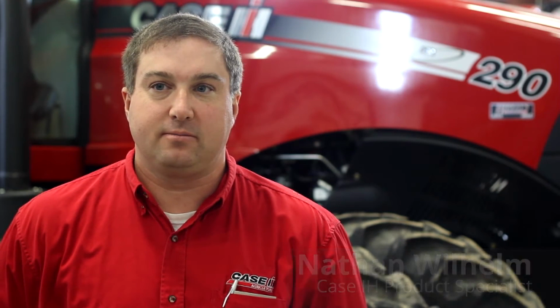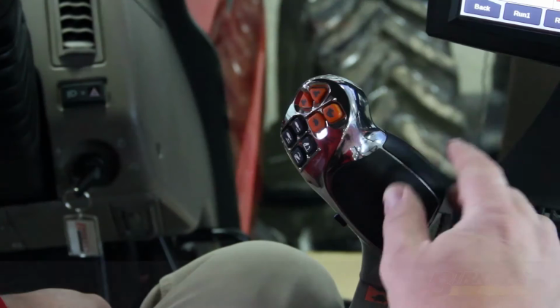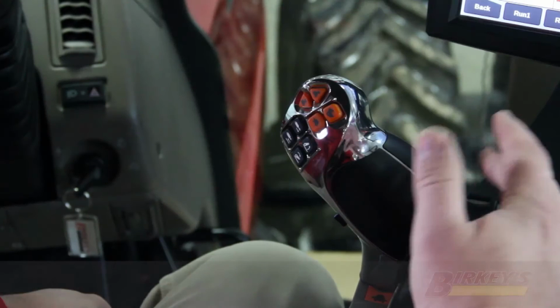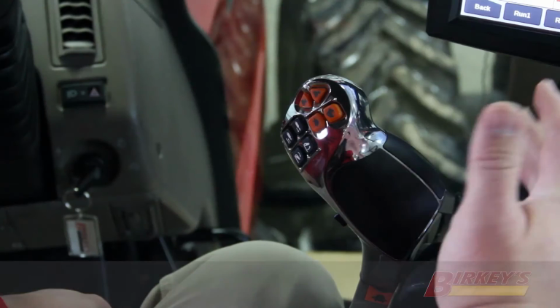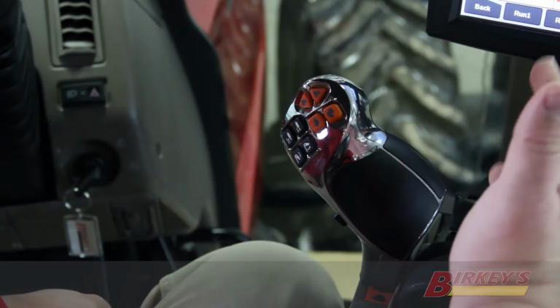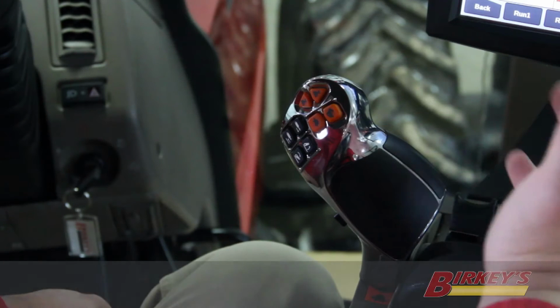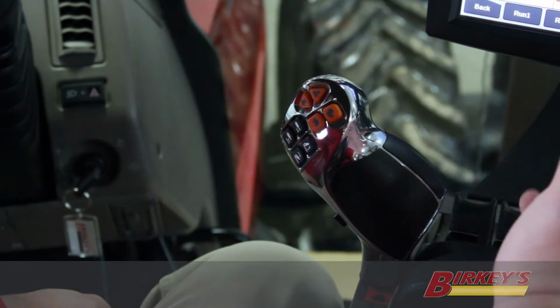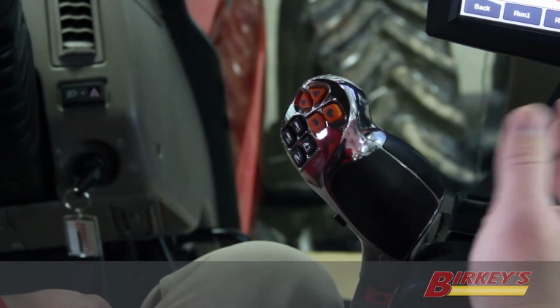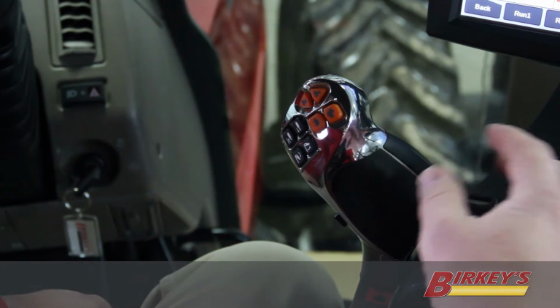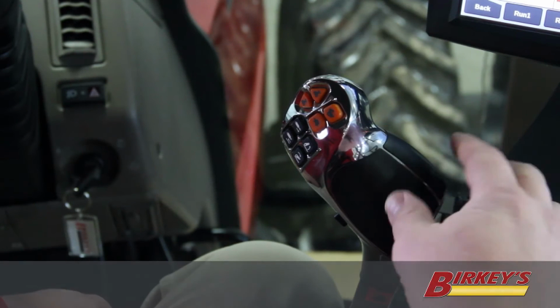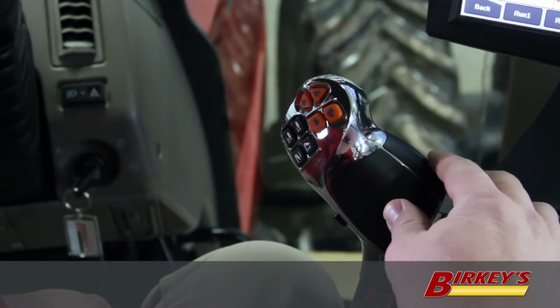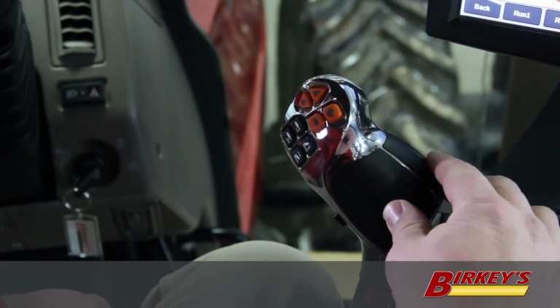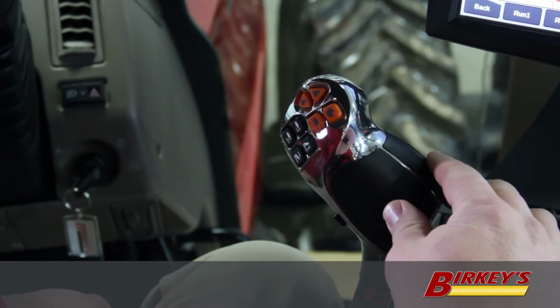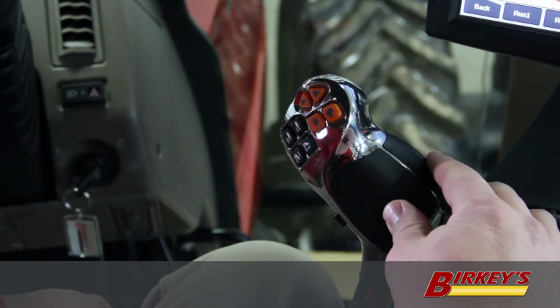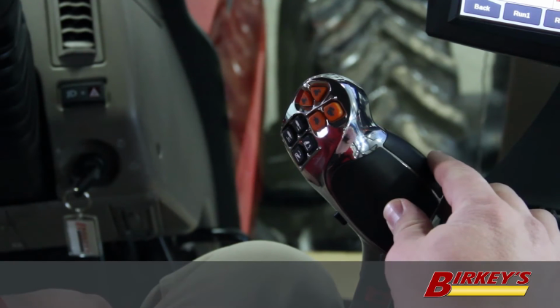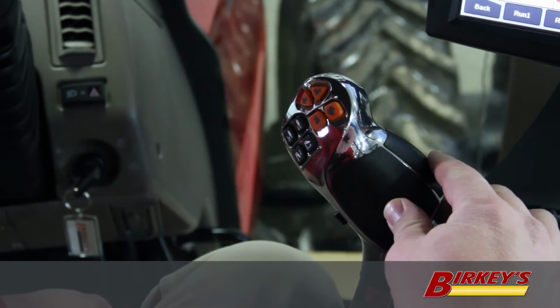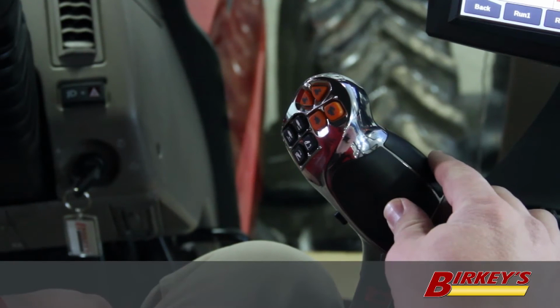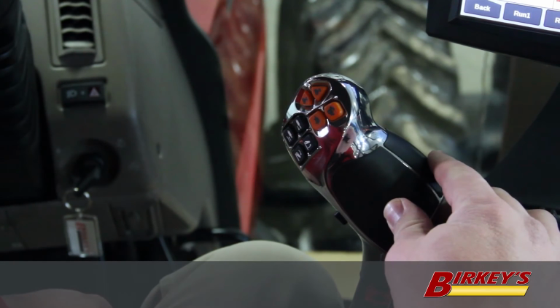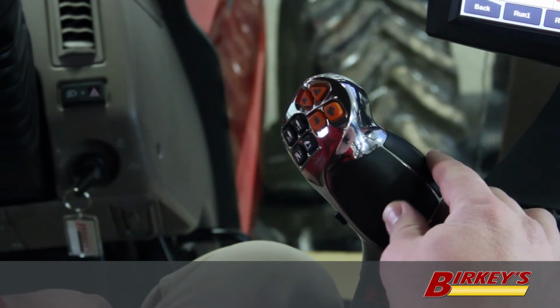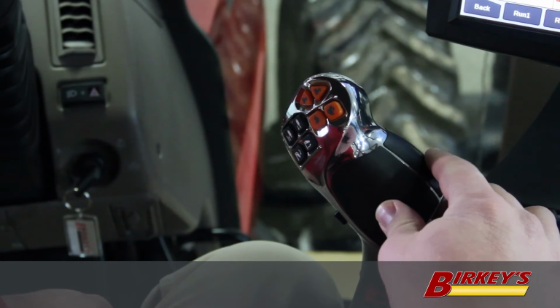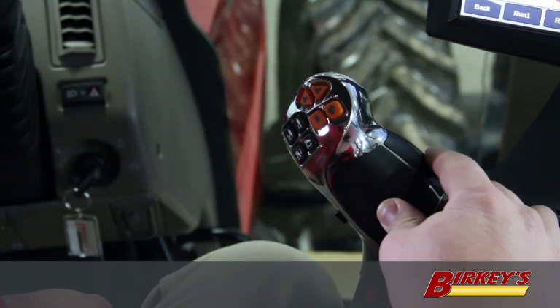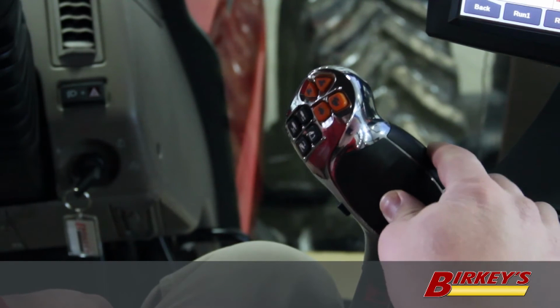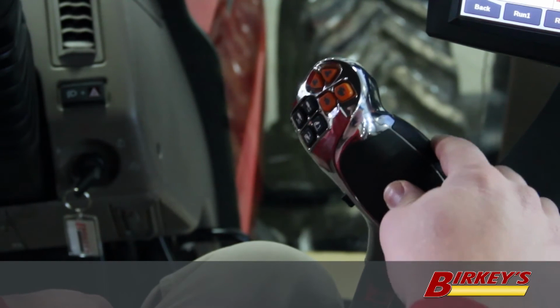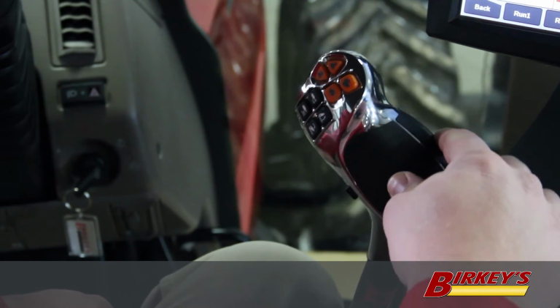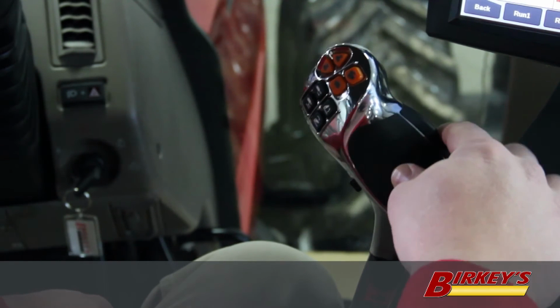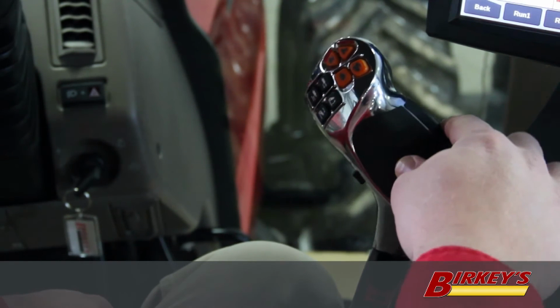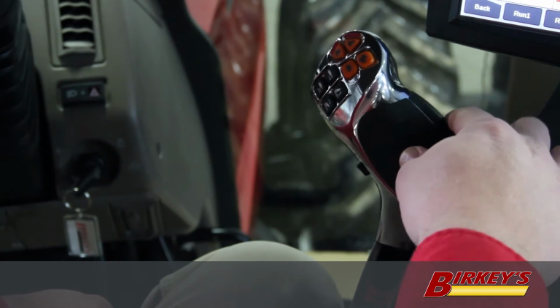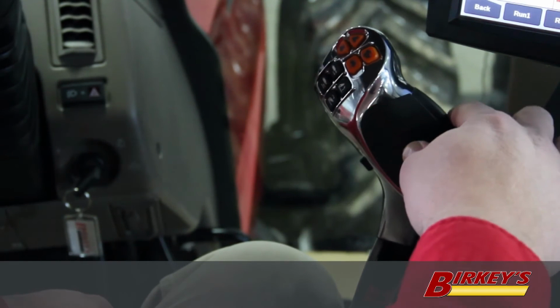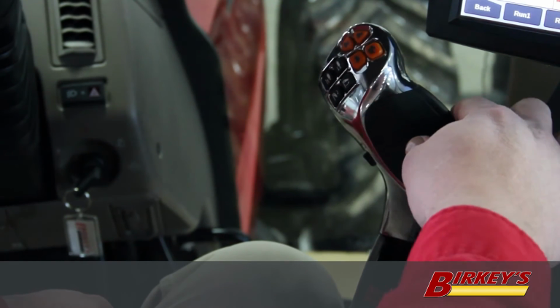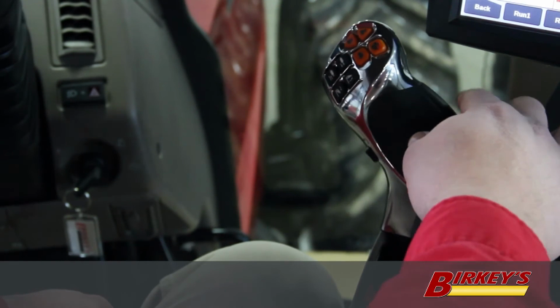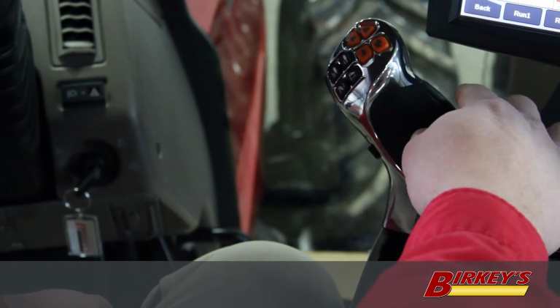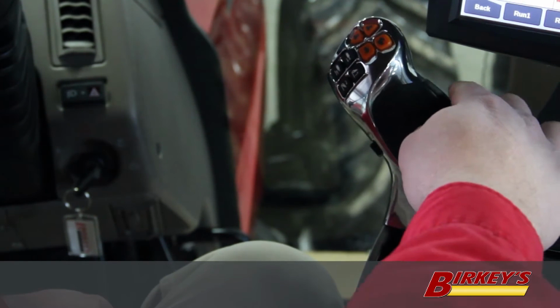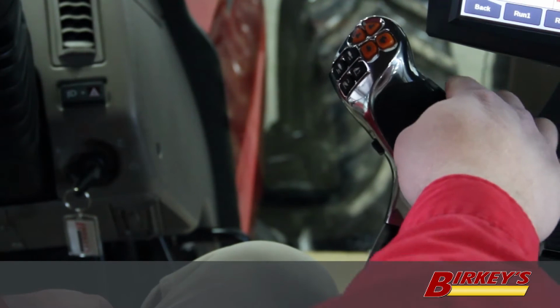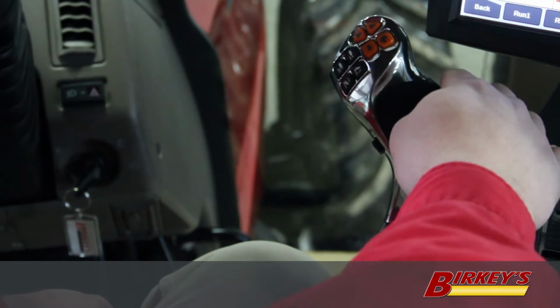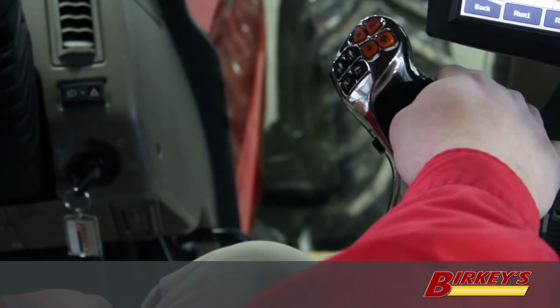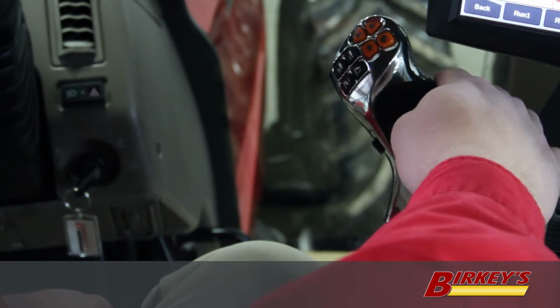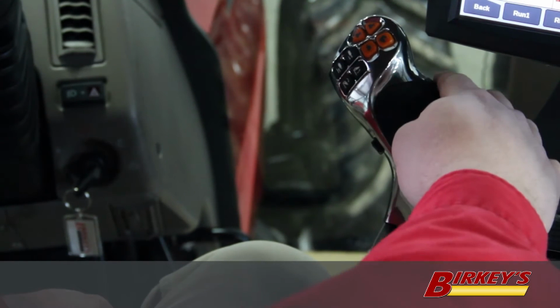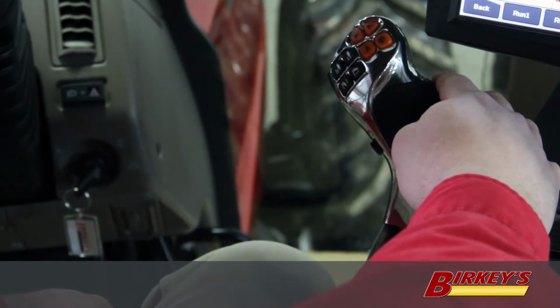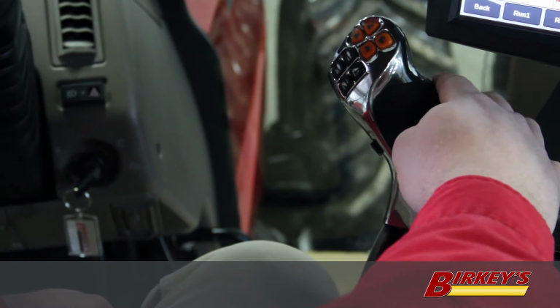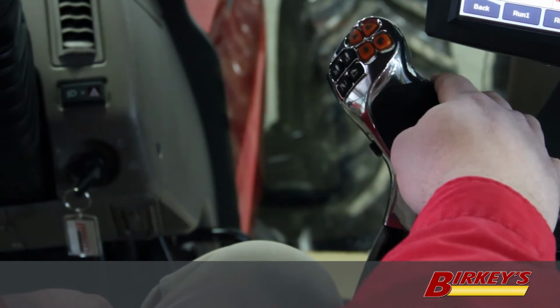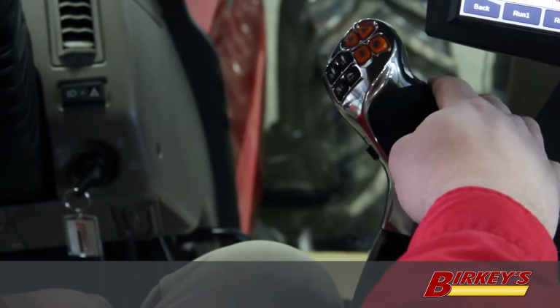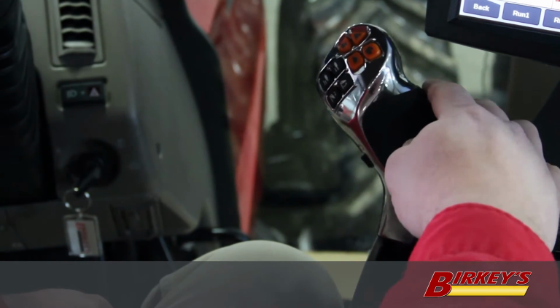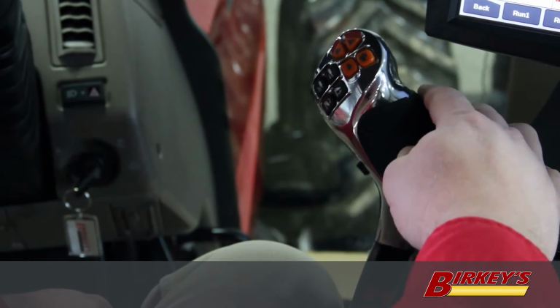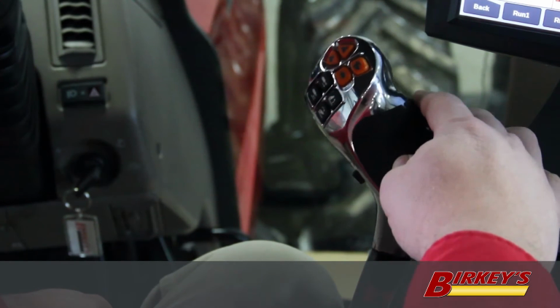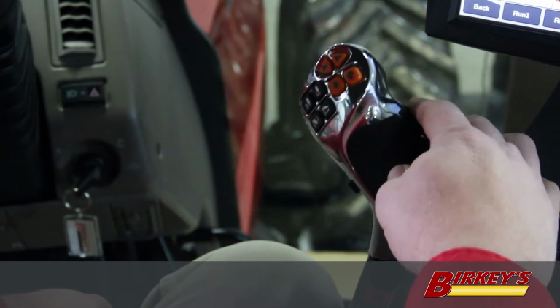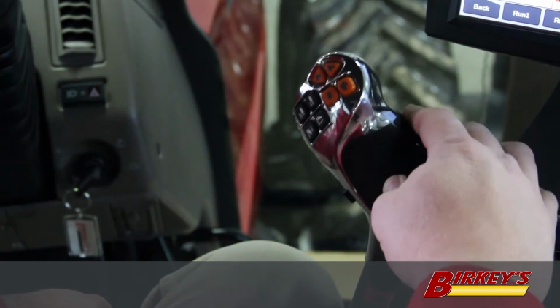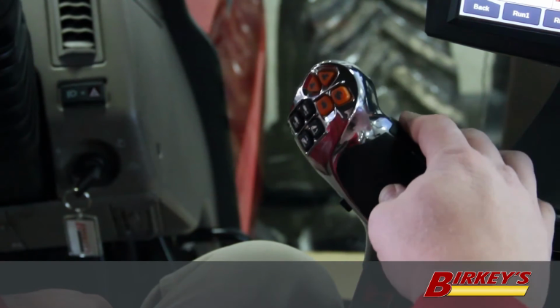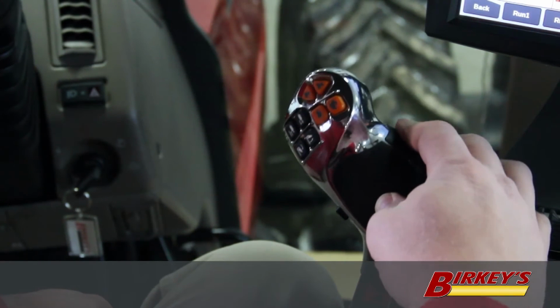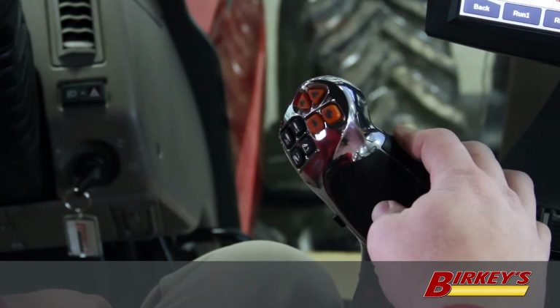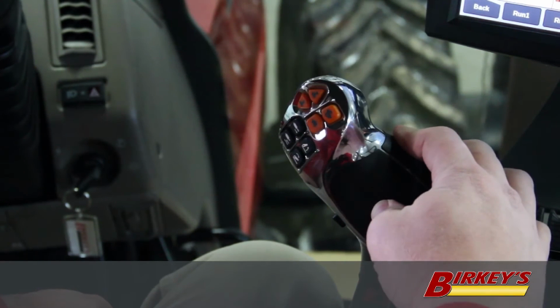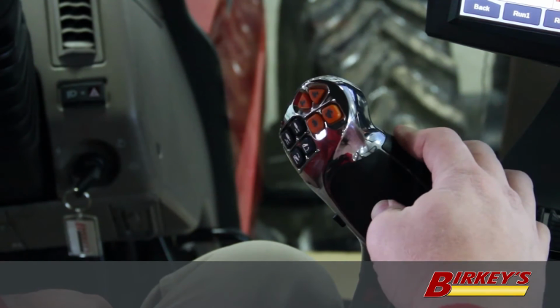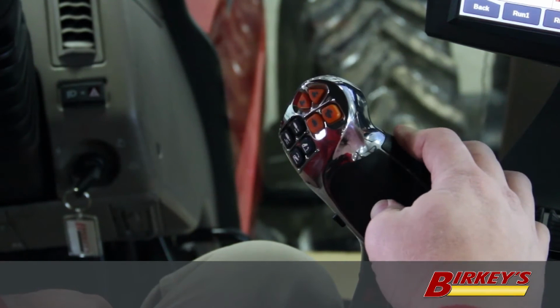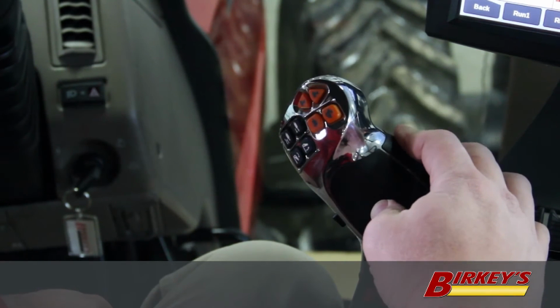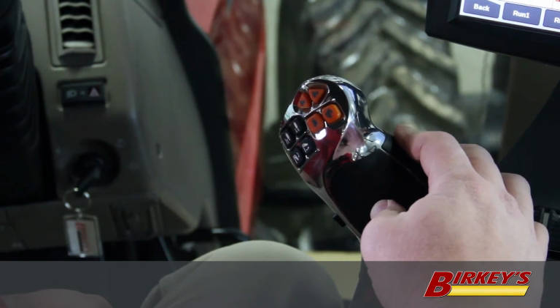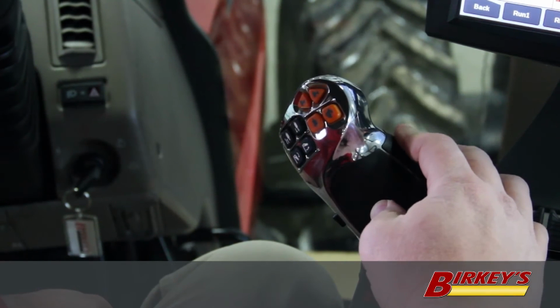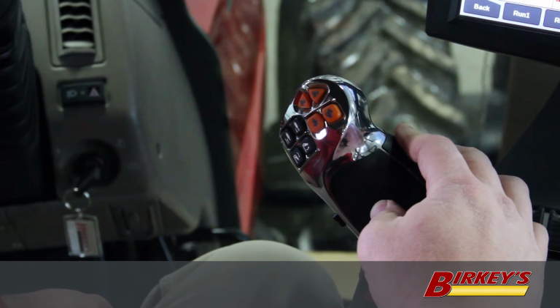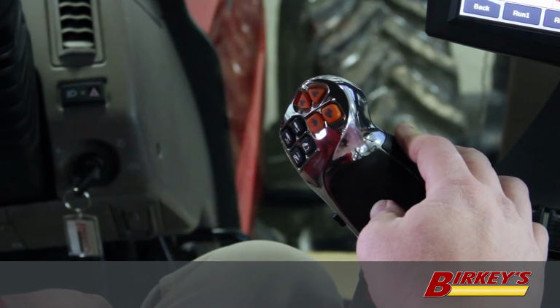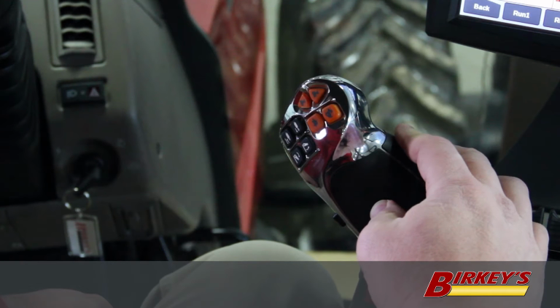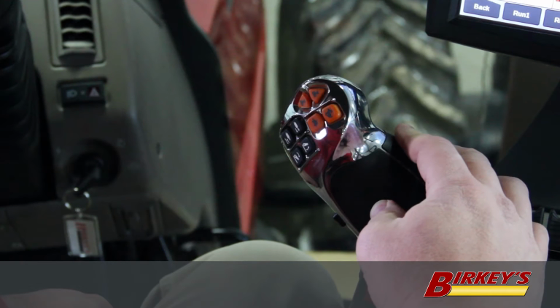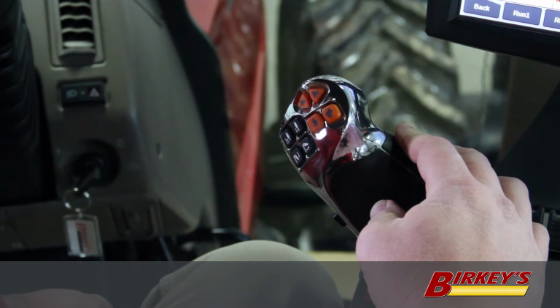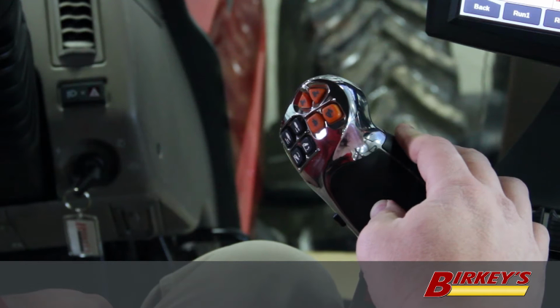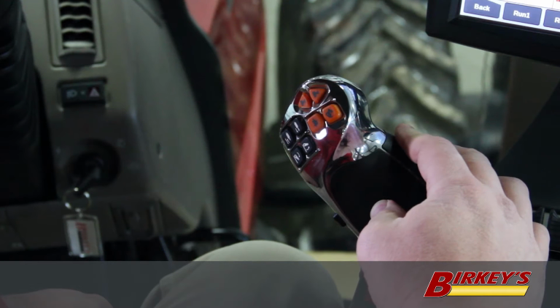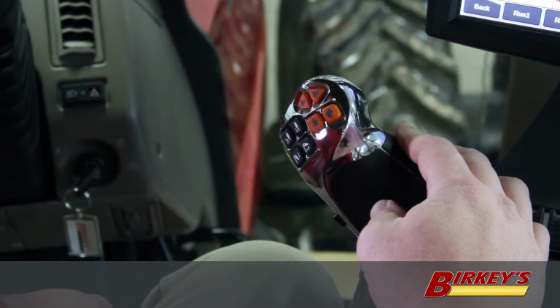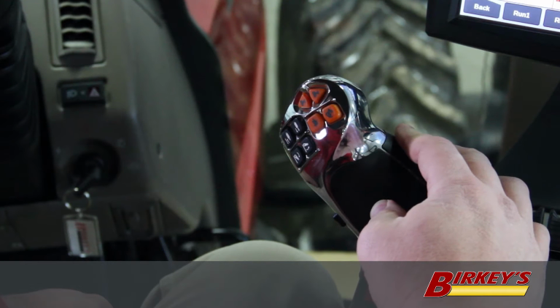The most basic function is the throttle. By moving it back and forth, we control engine speed.